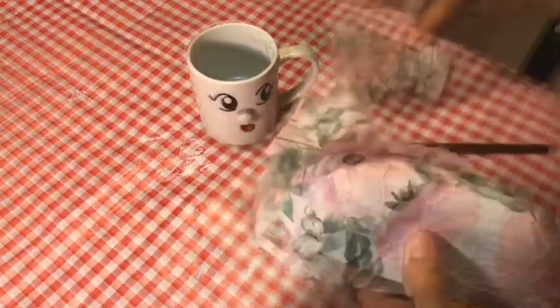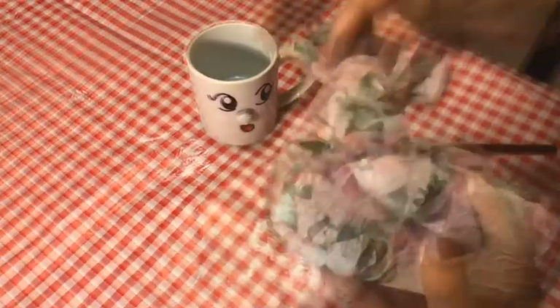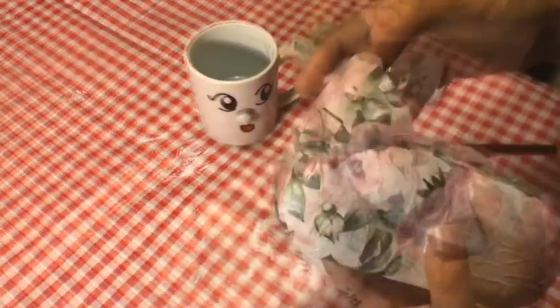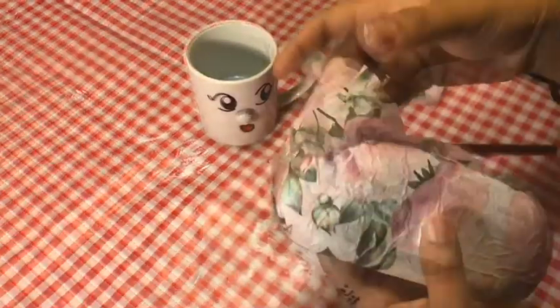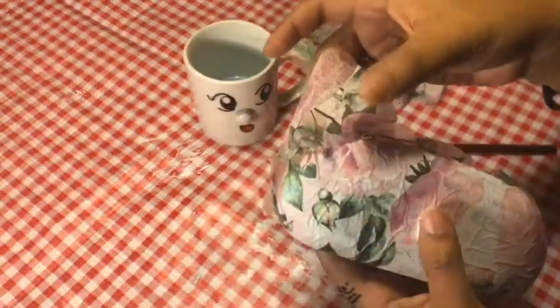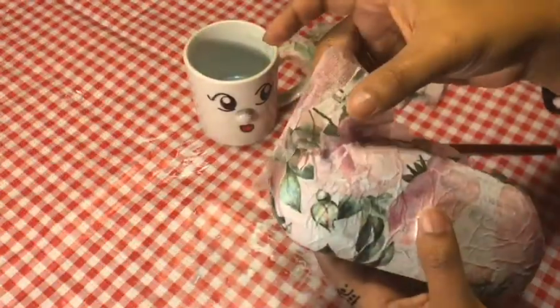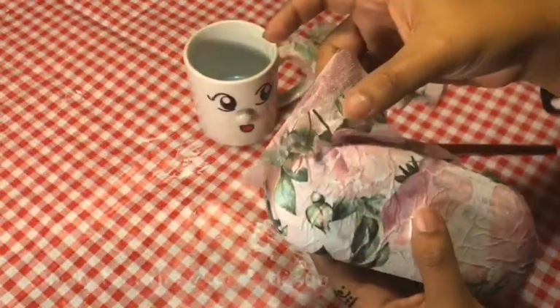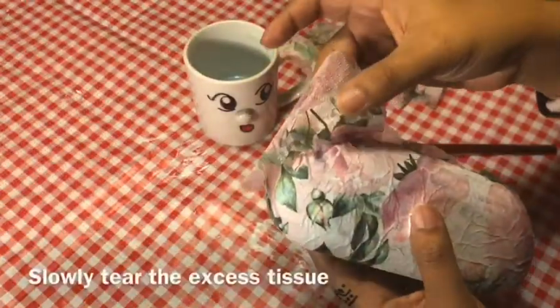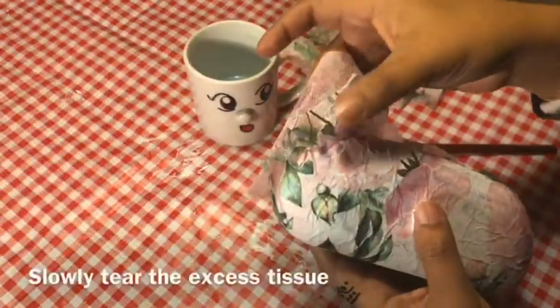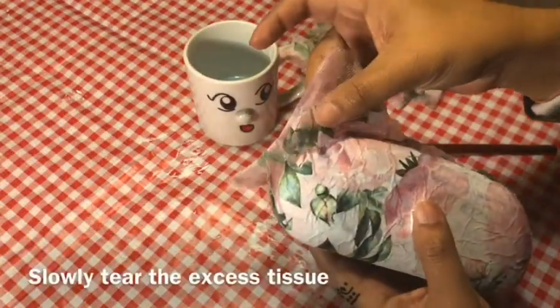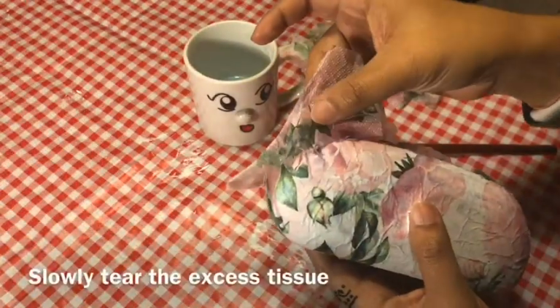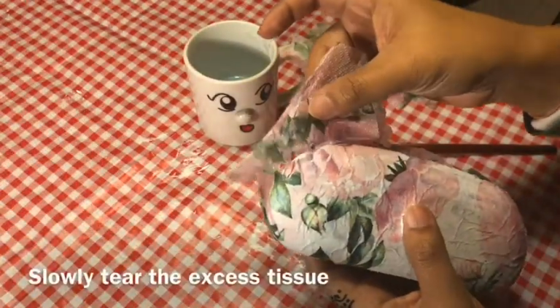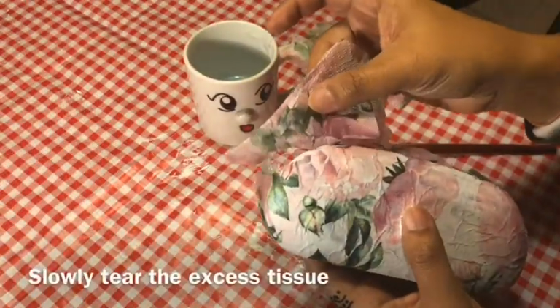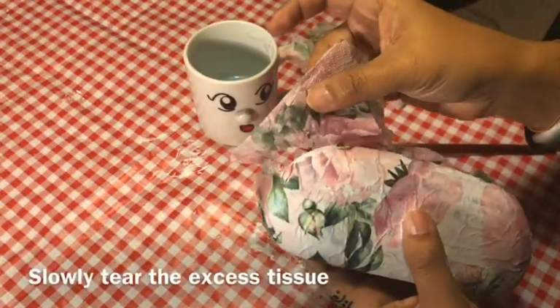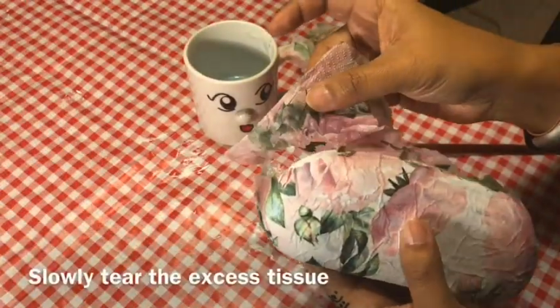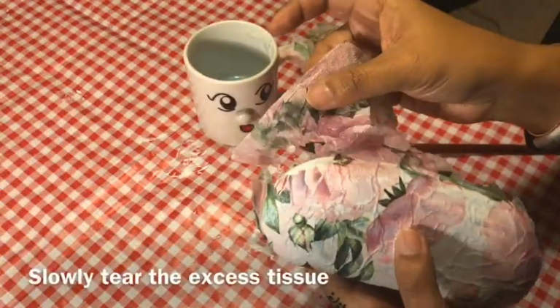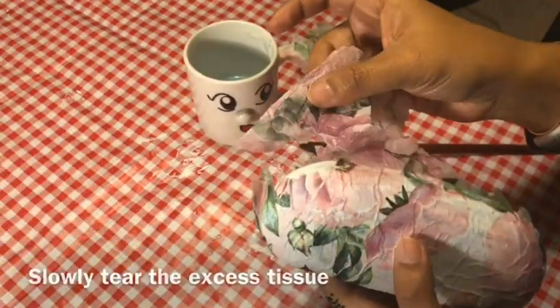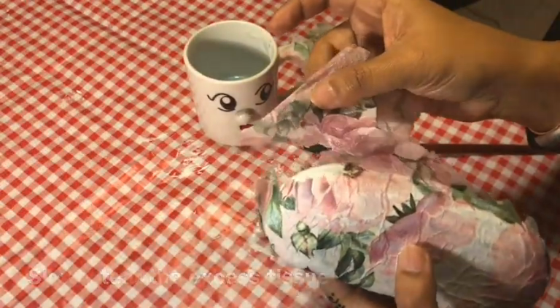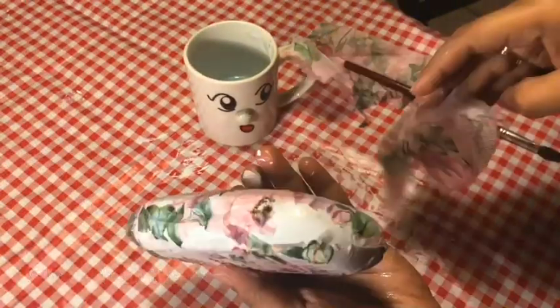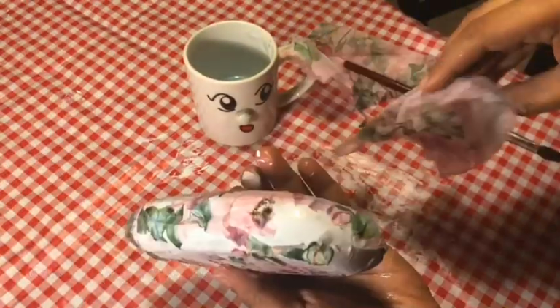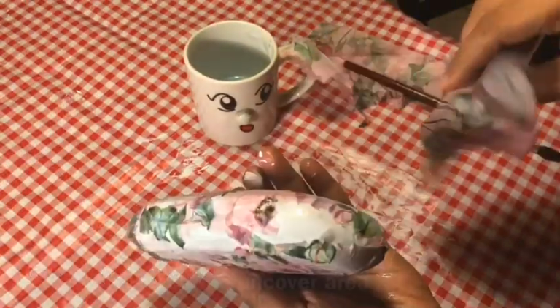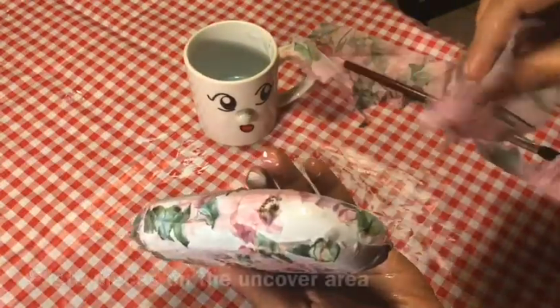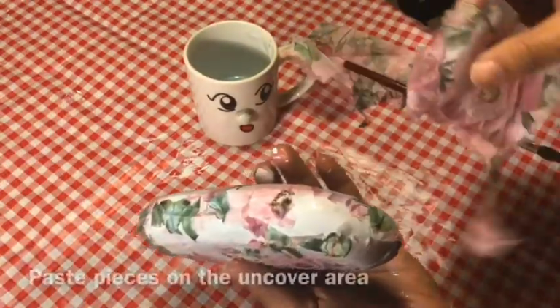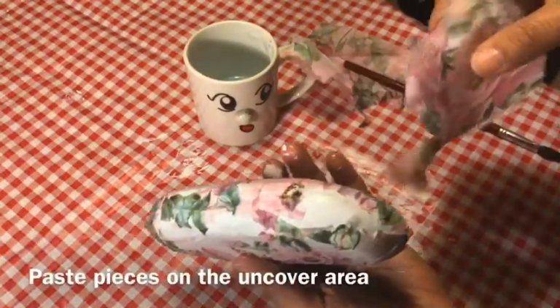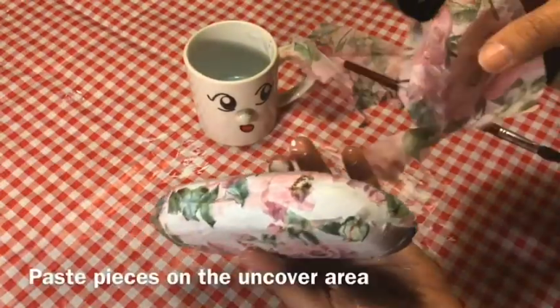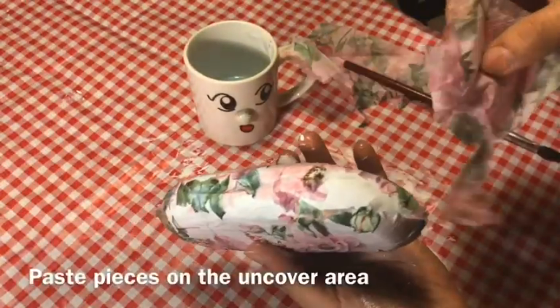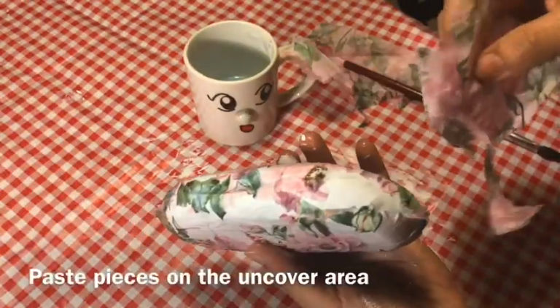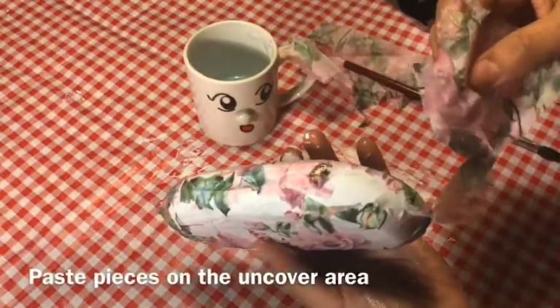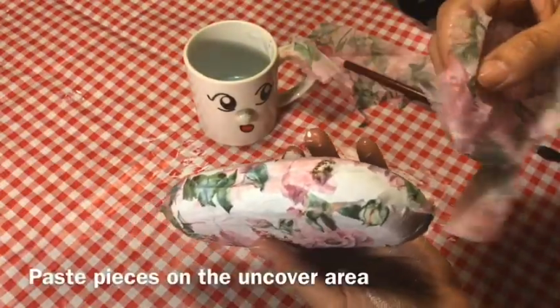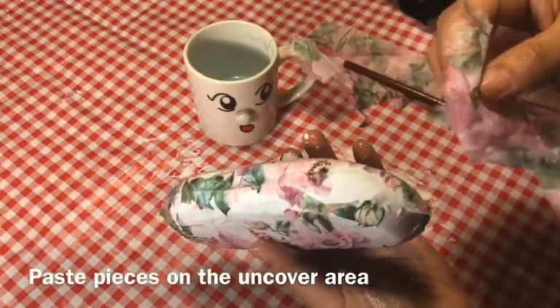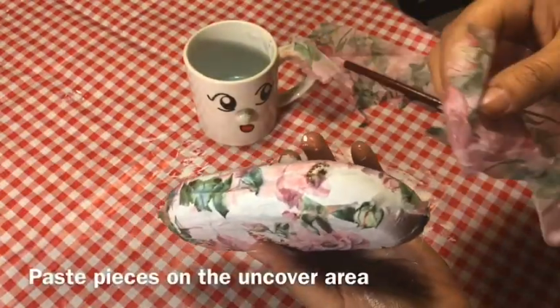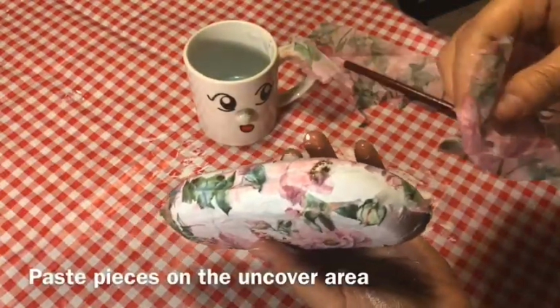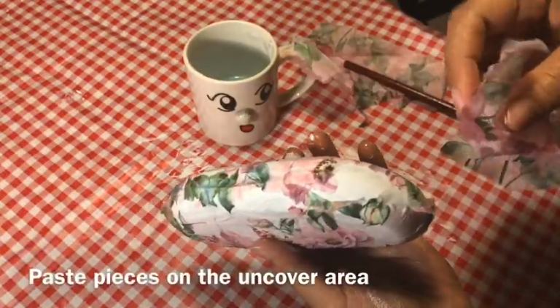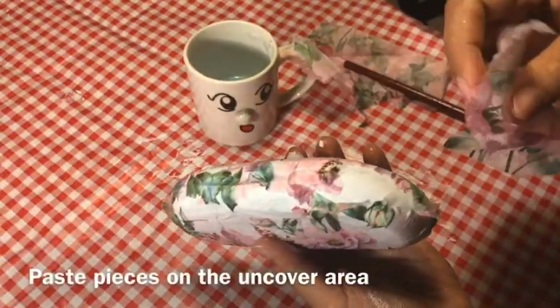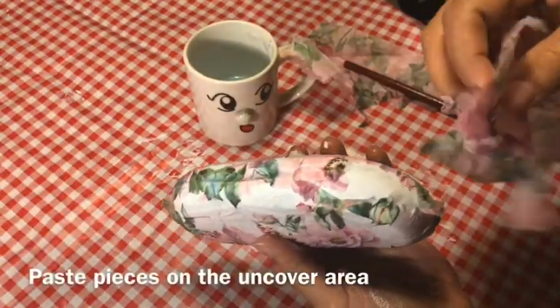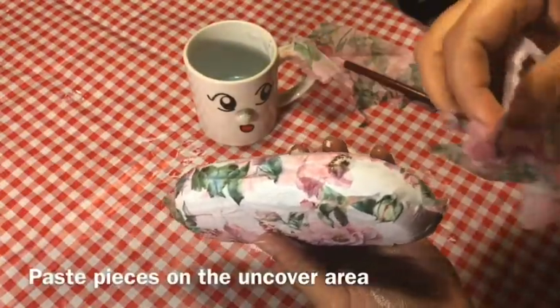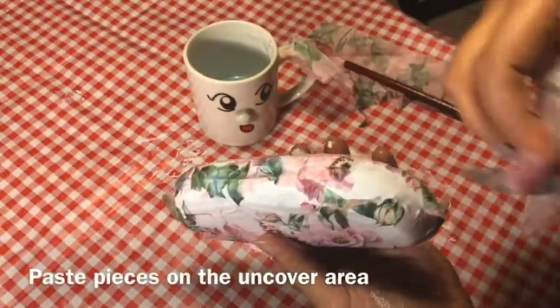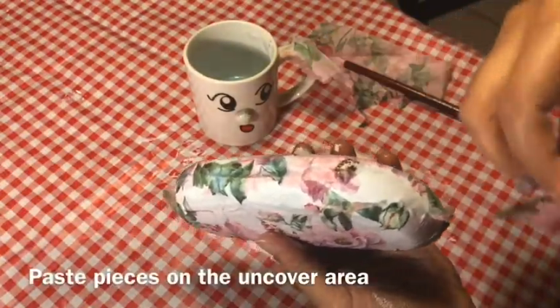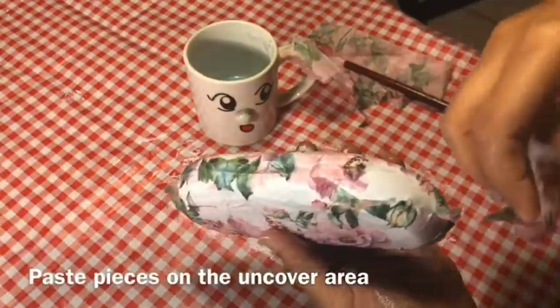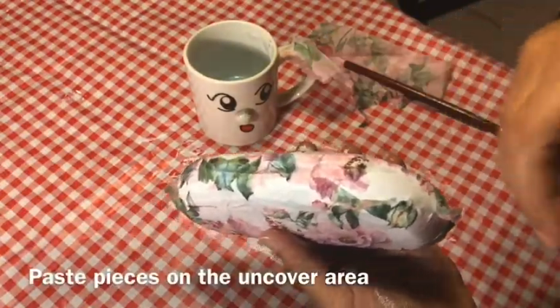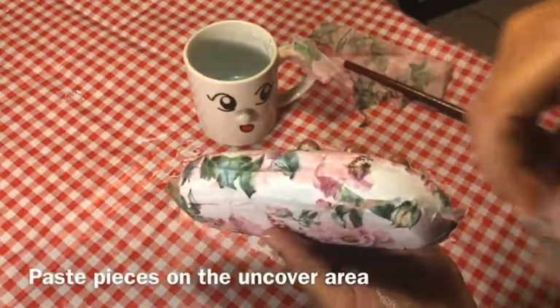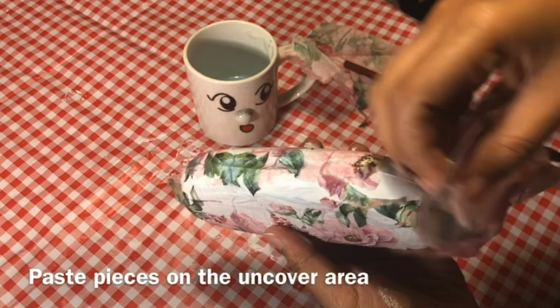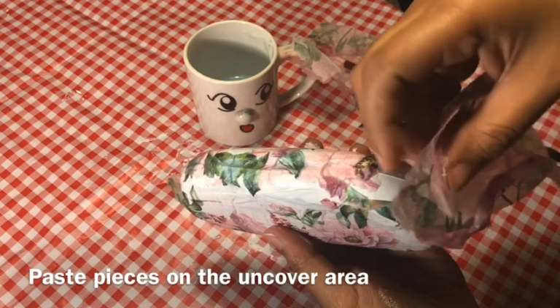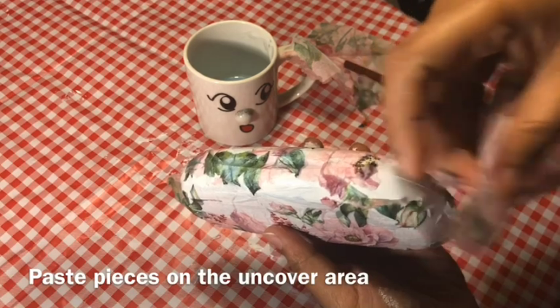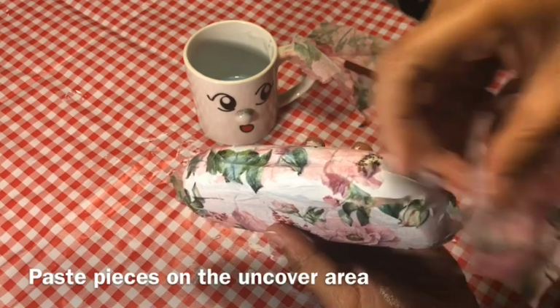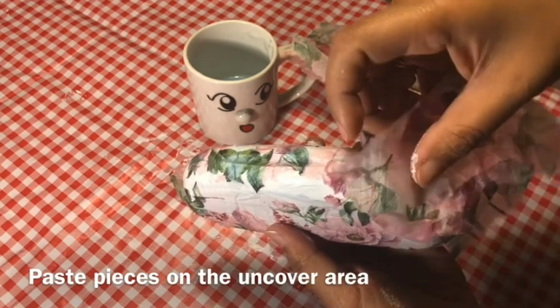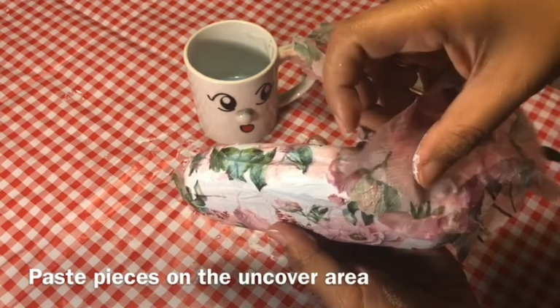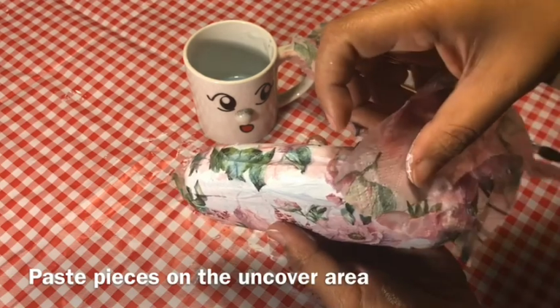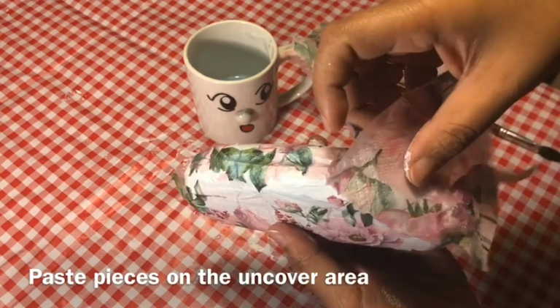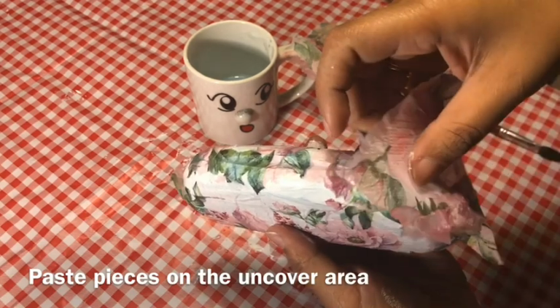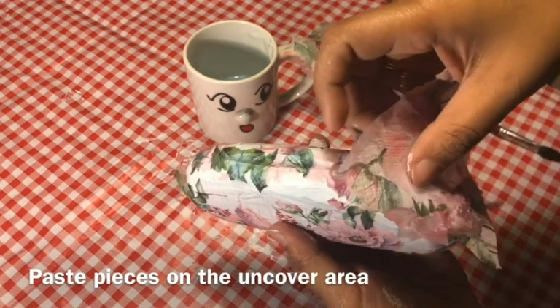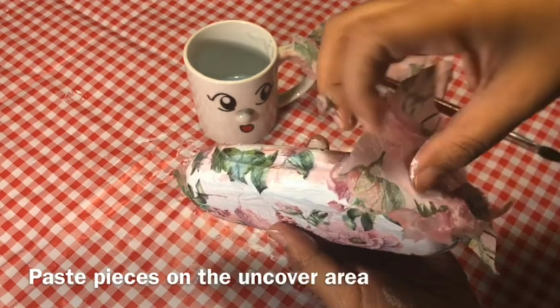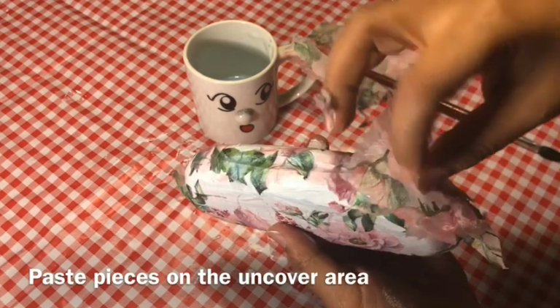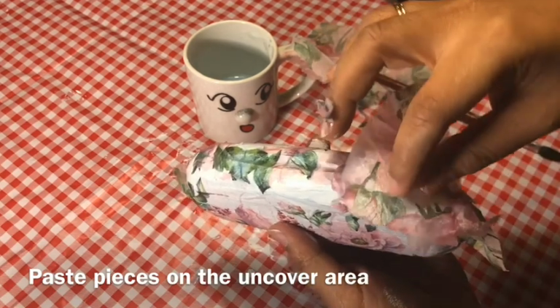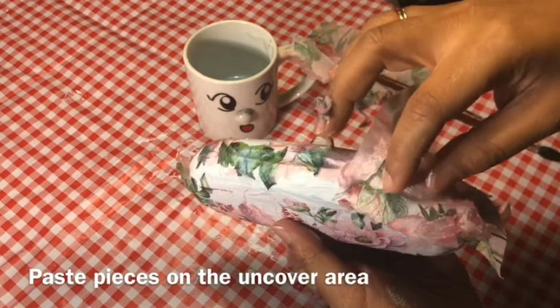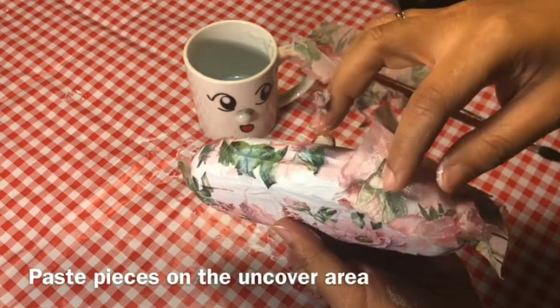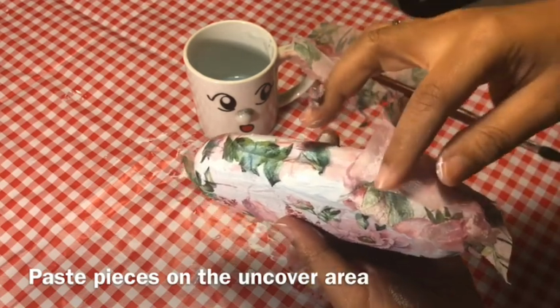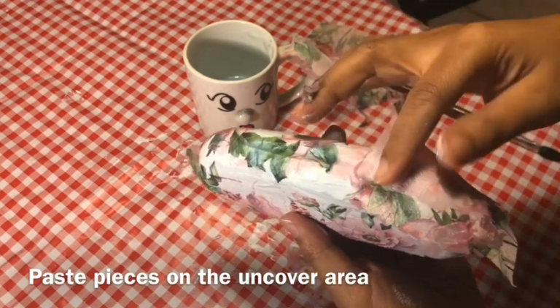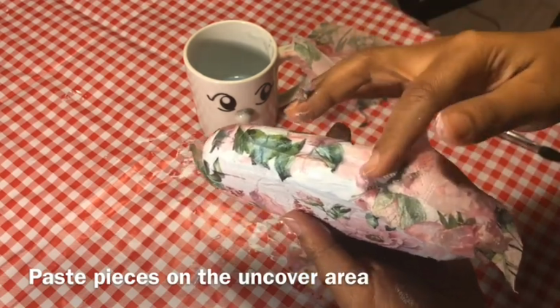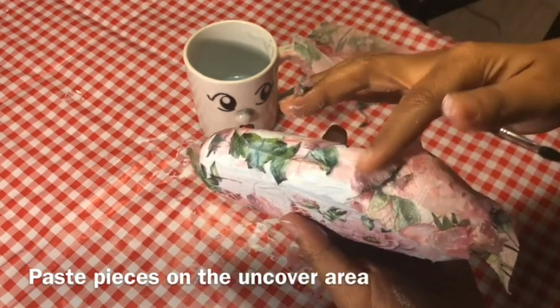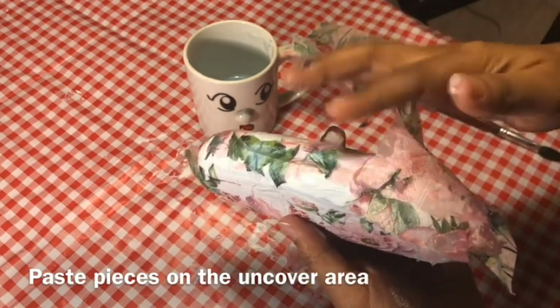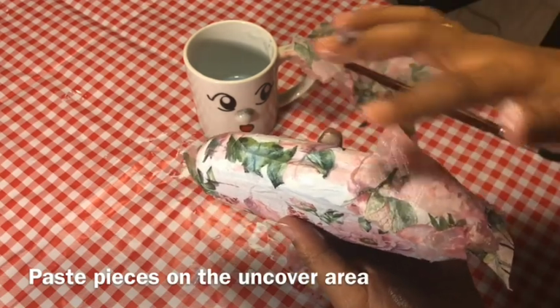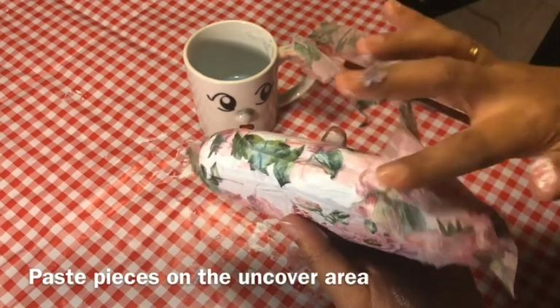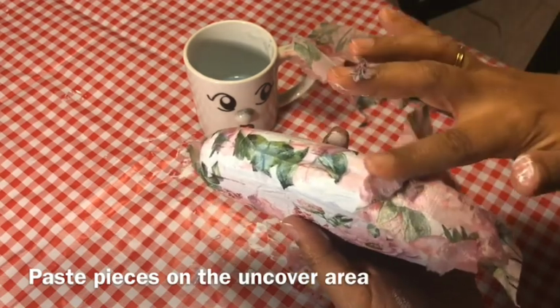Slowly tear the excess tissue by hand and then paste the pieces on any uncovered areas.